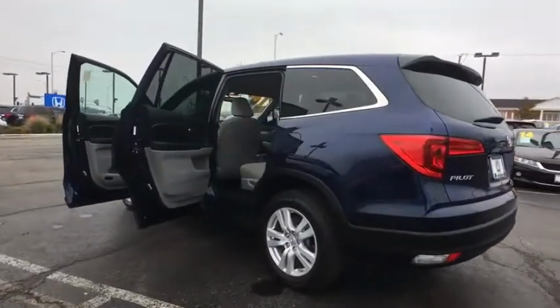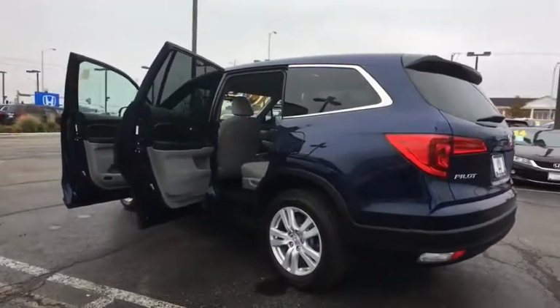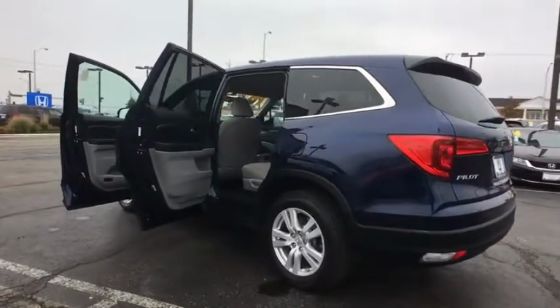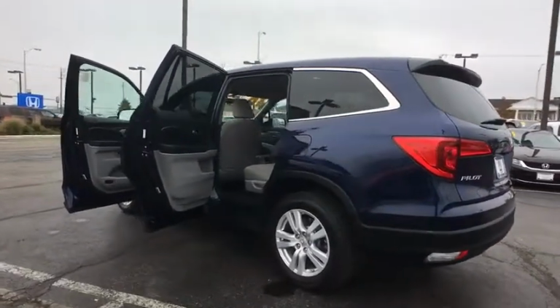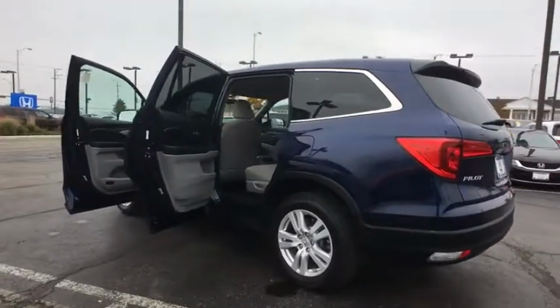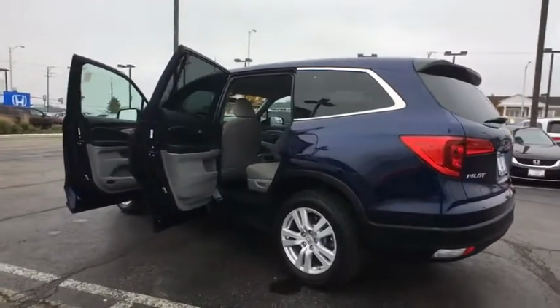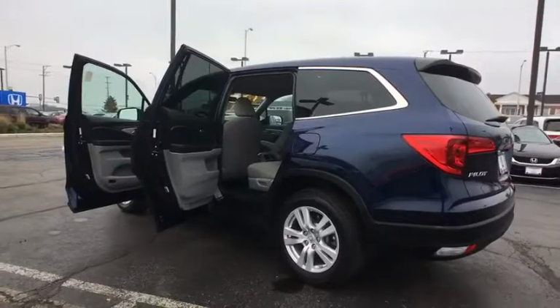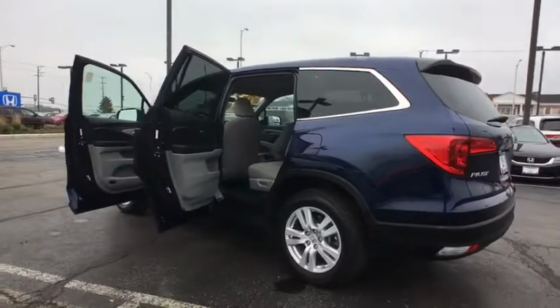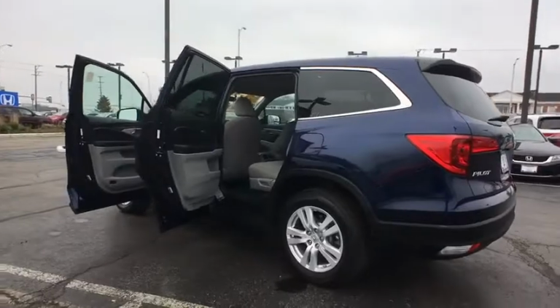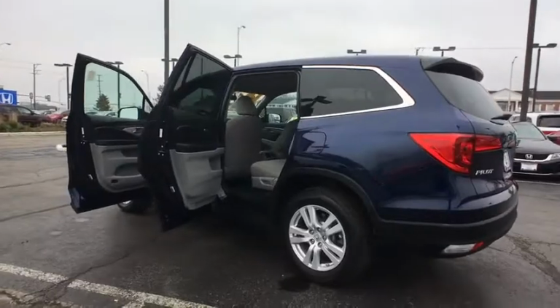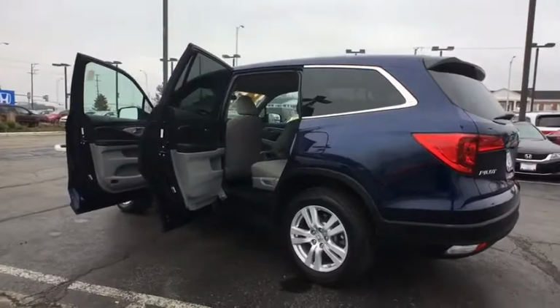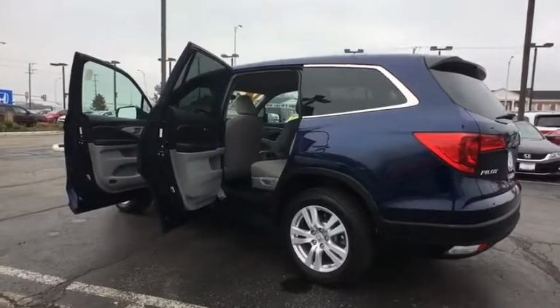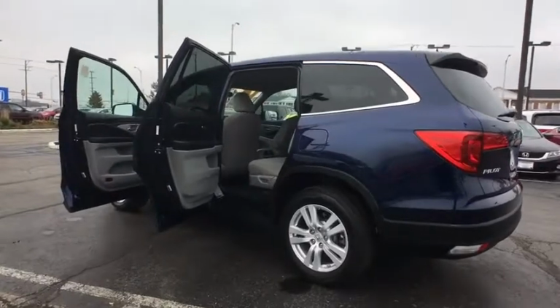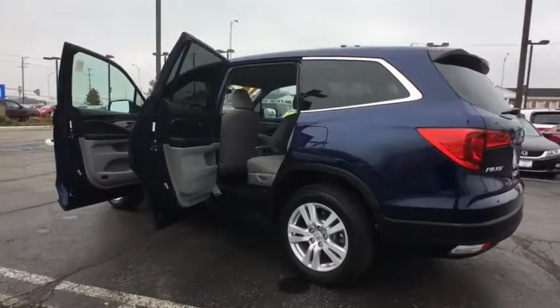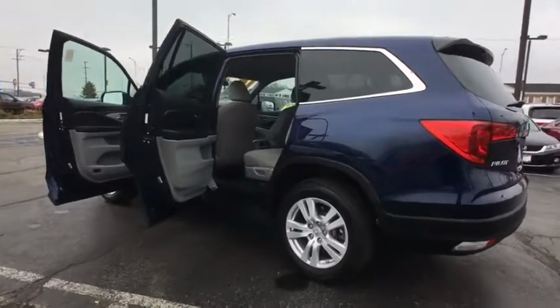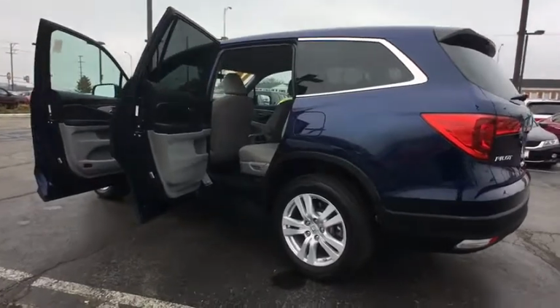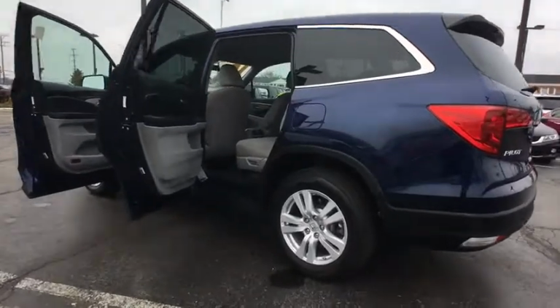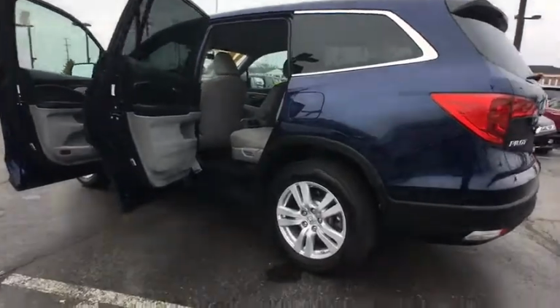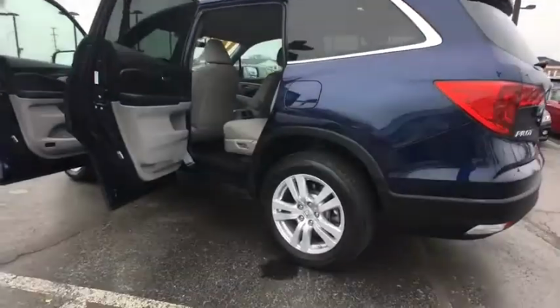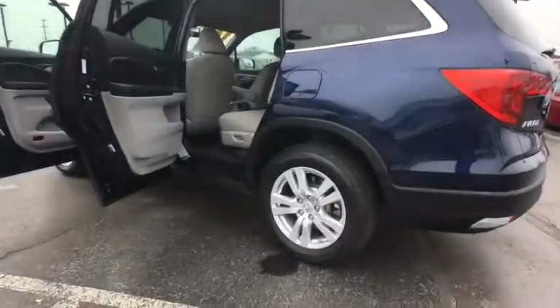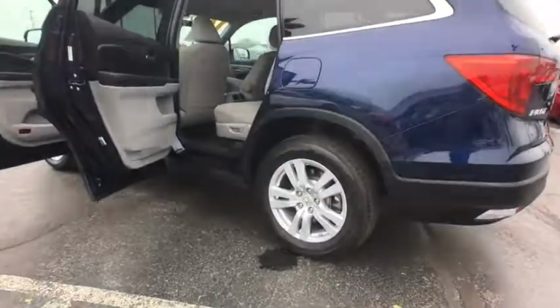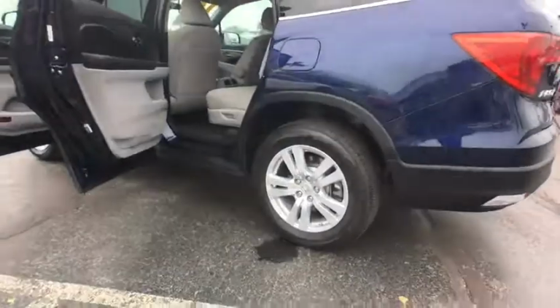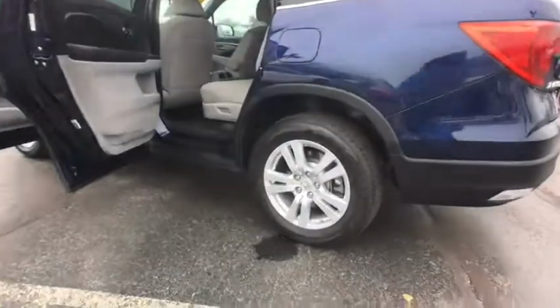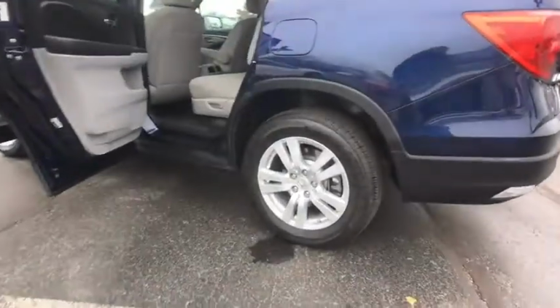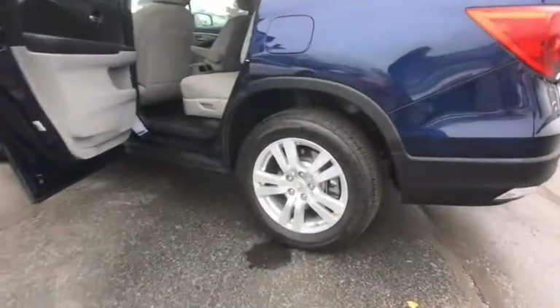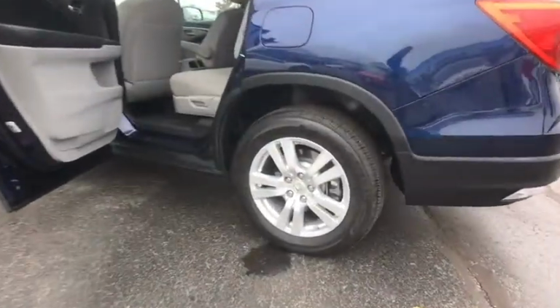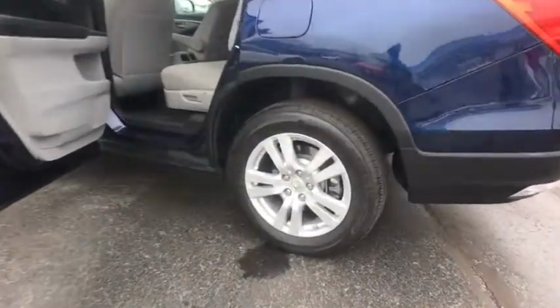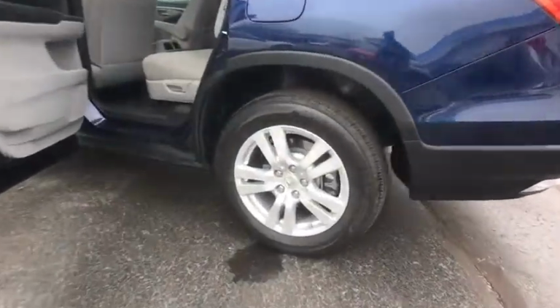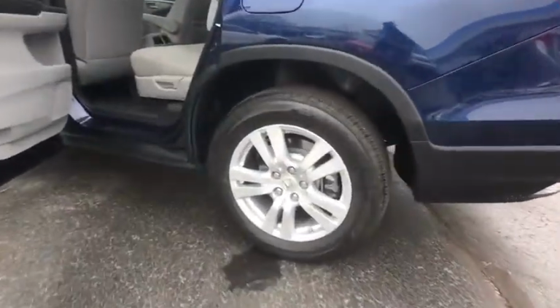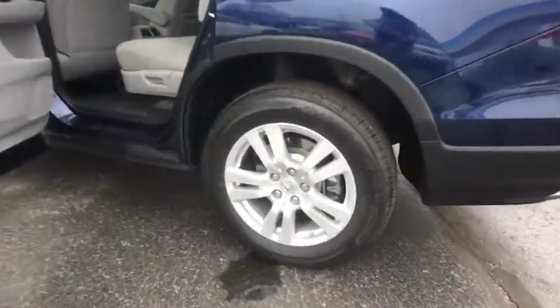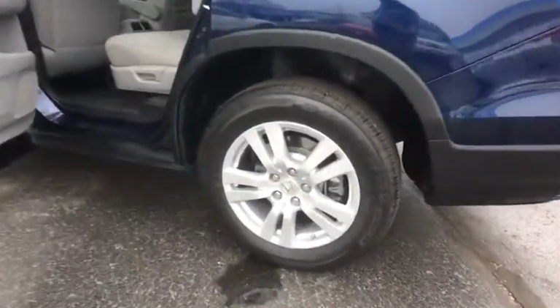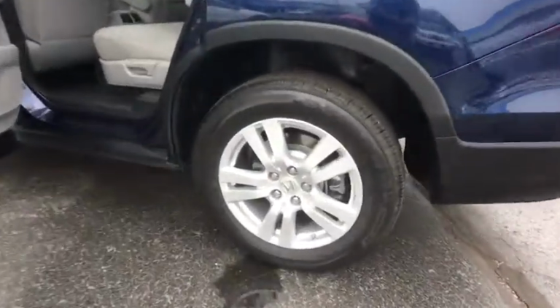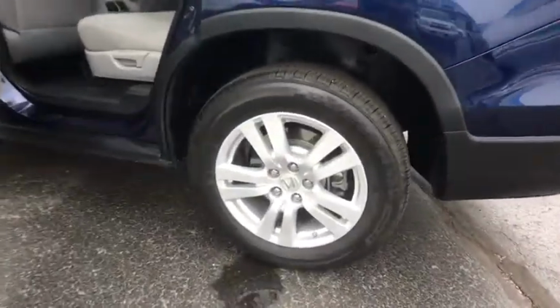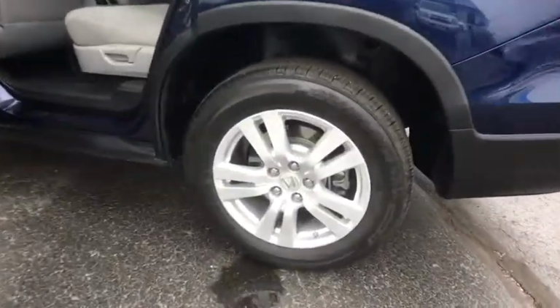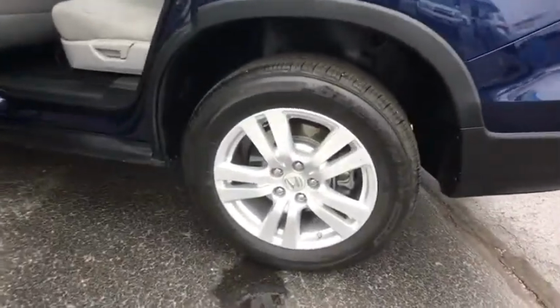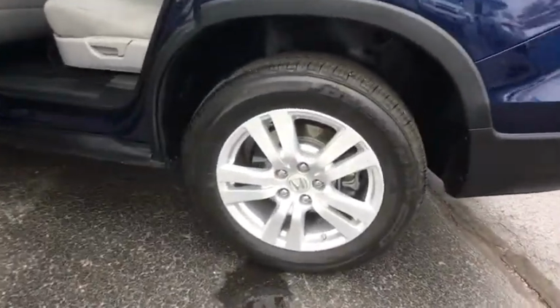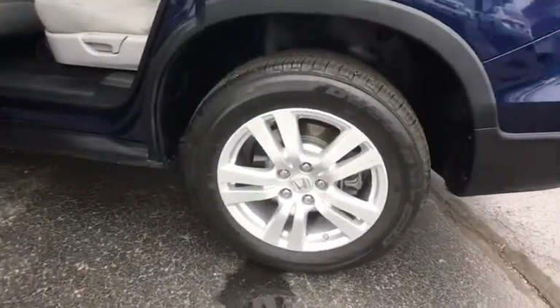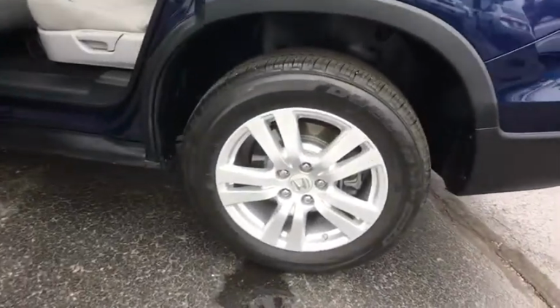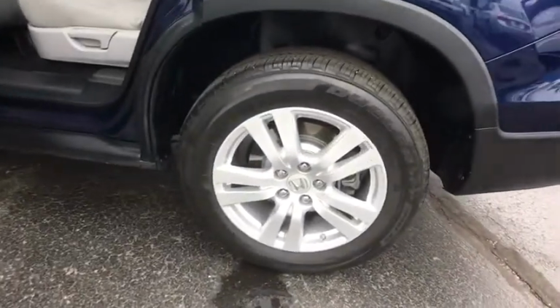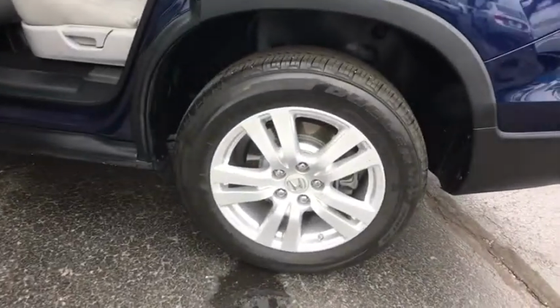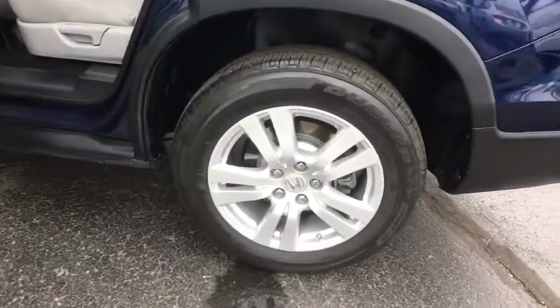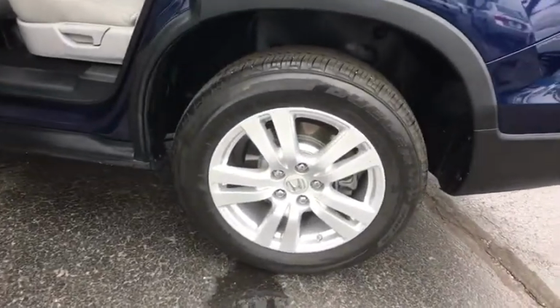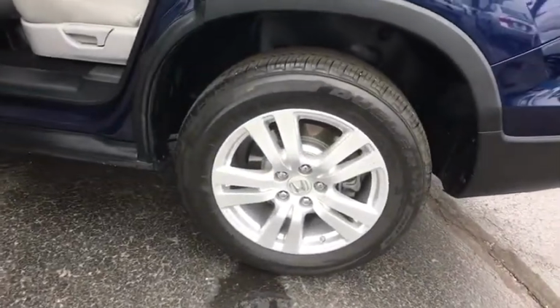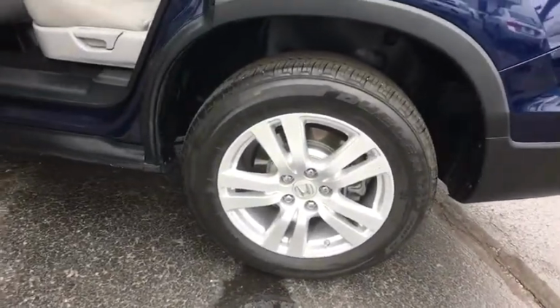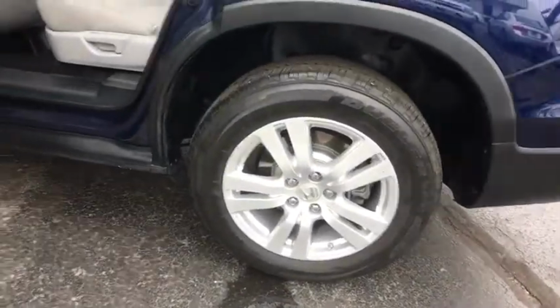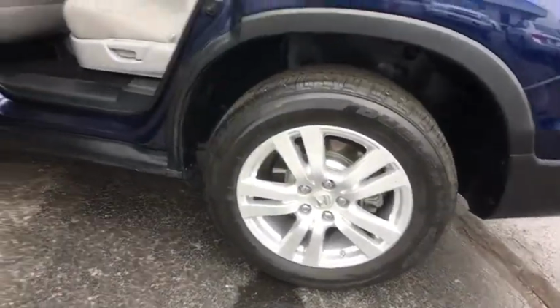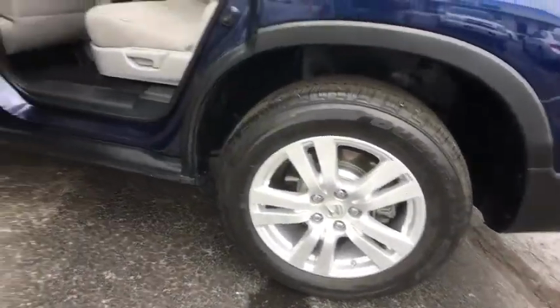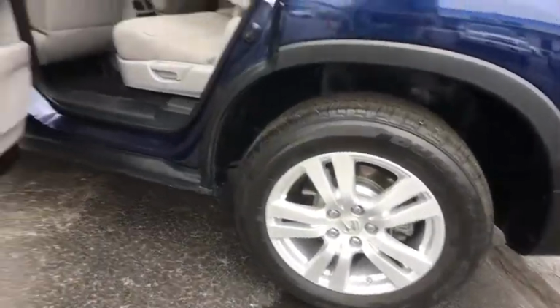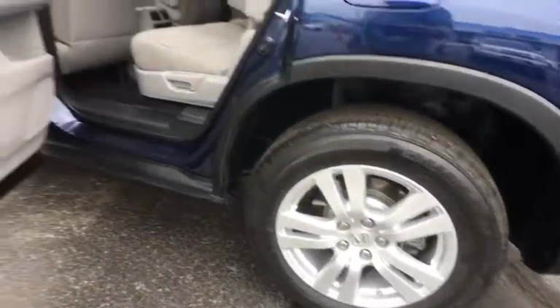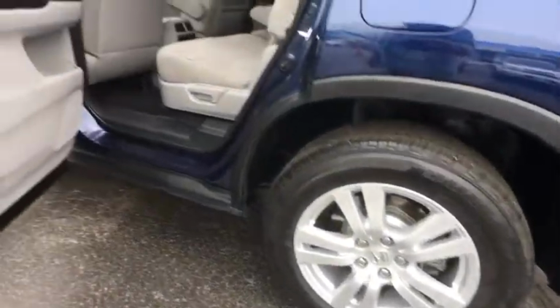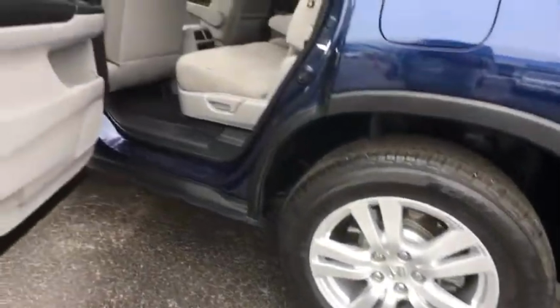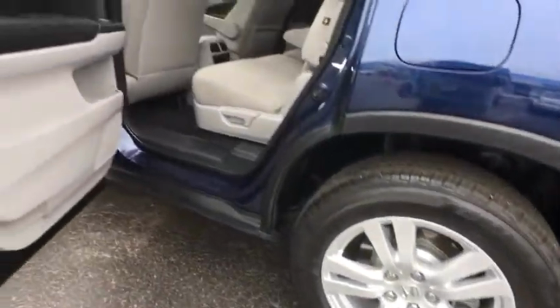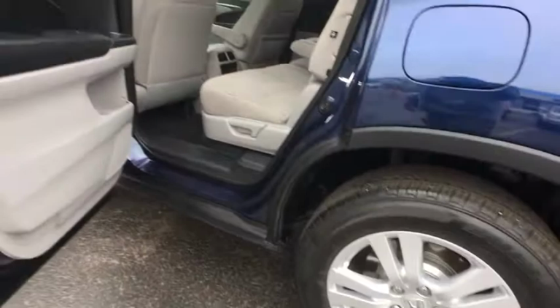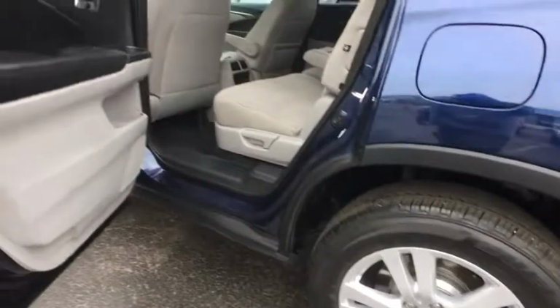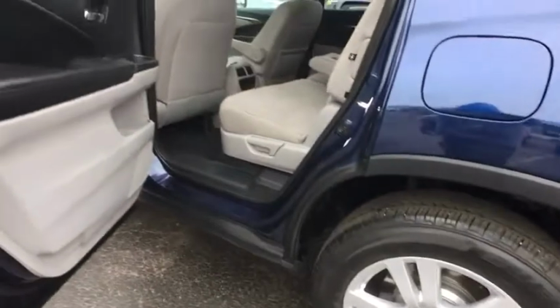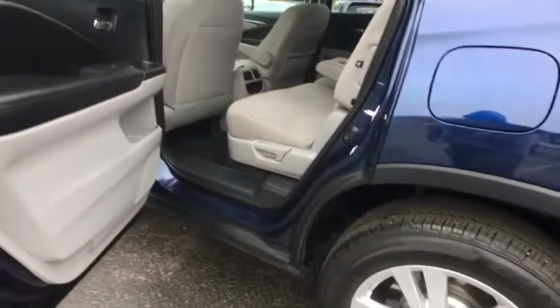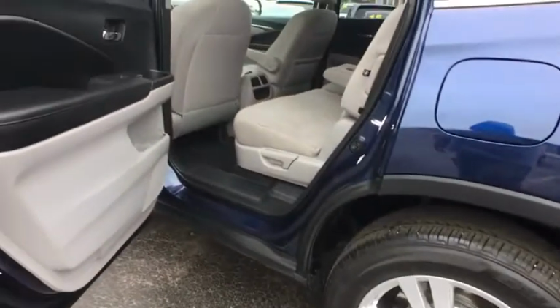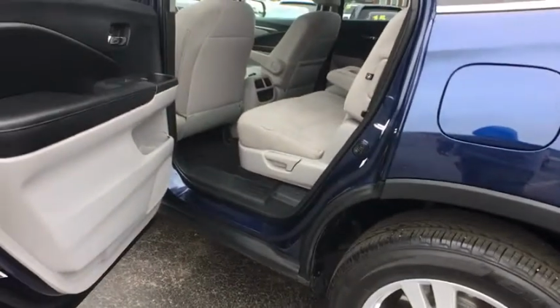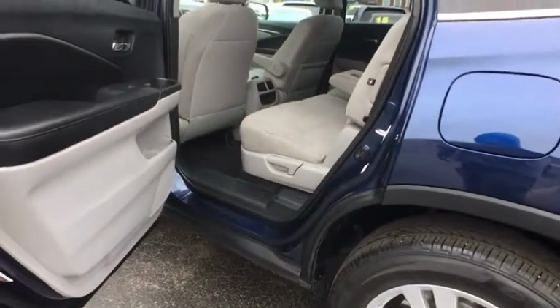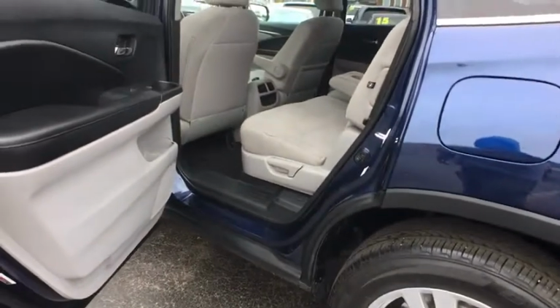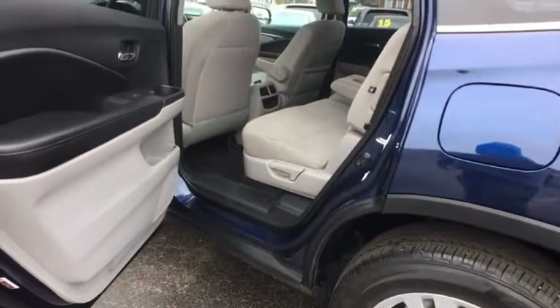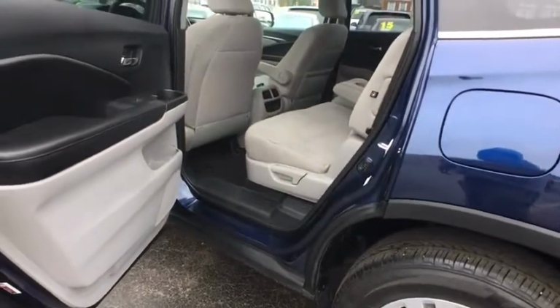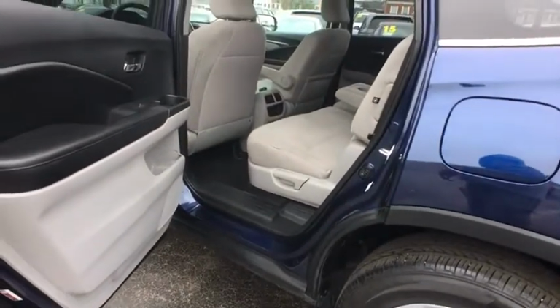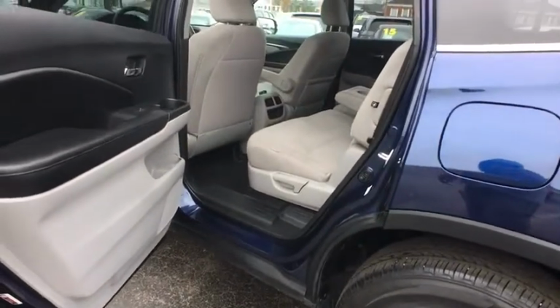Power windows, security system, overhead console, brake assist, tachometer, panic alarm.